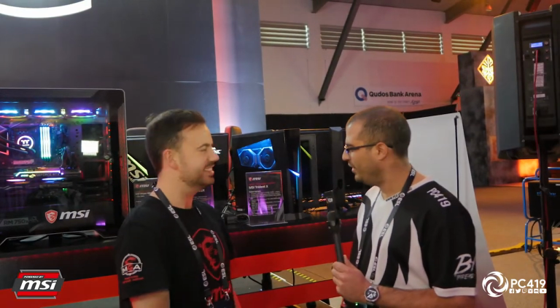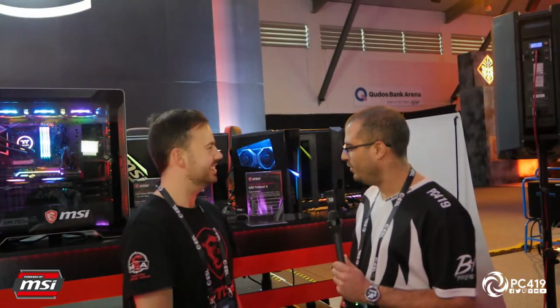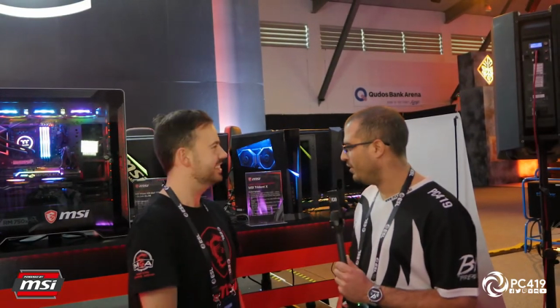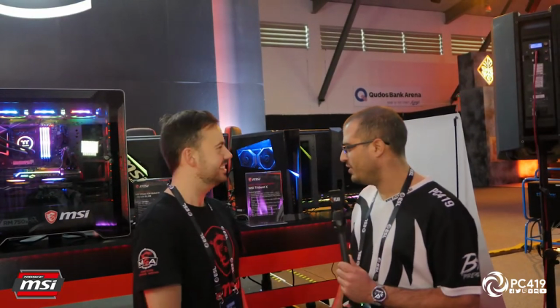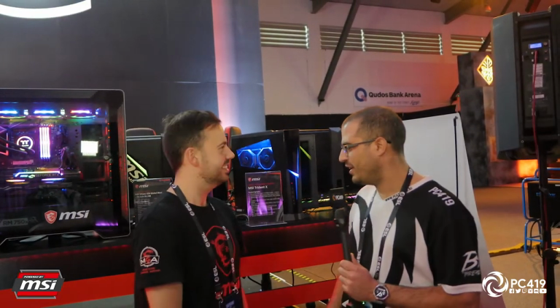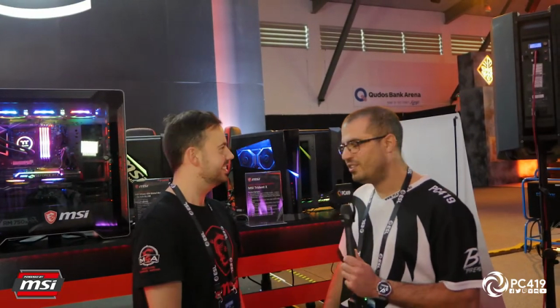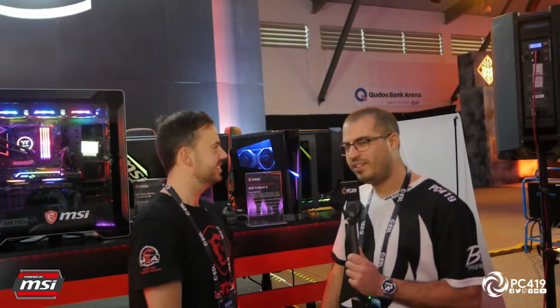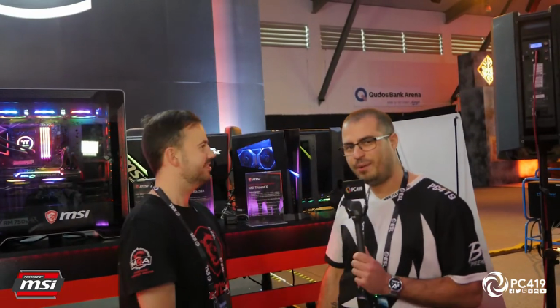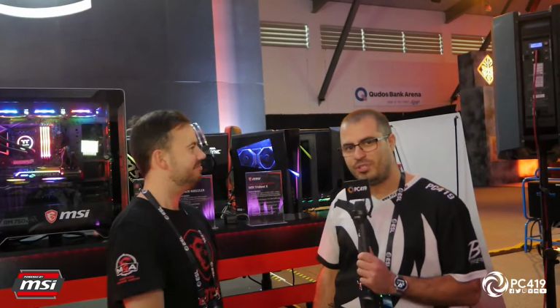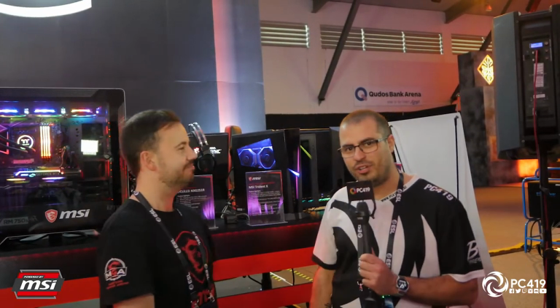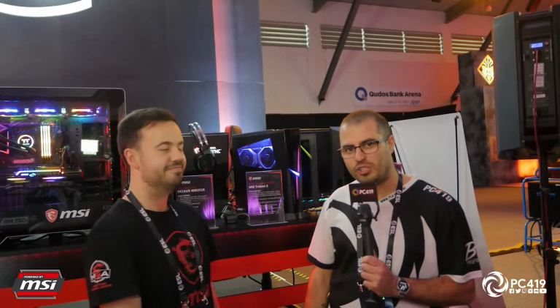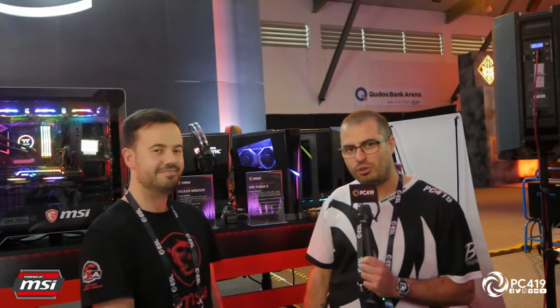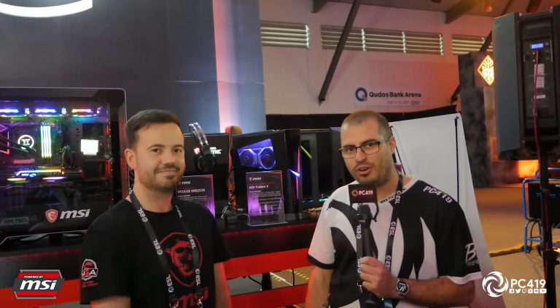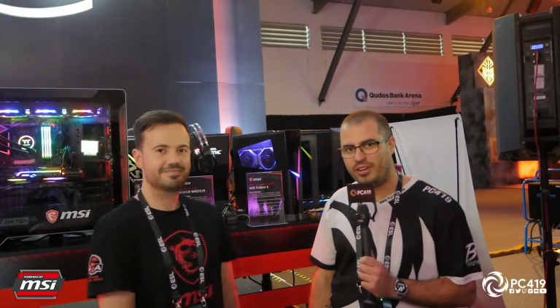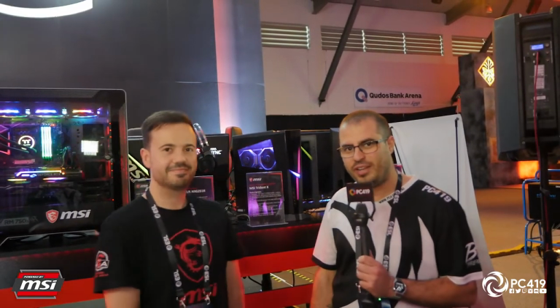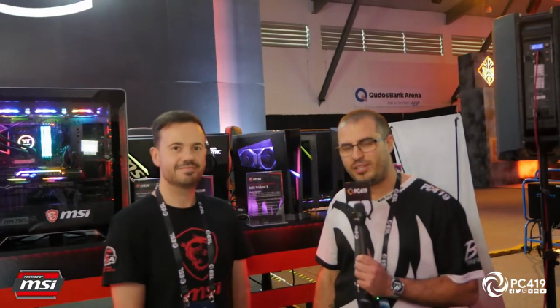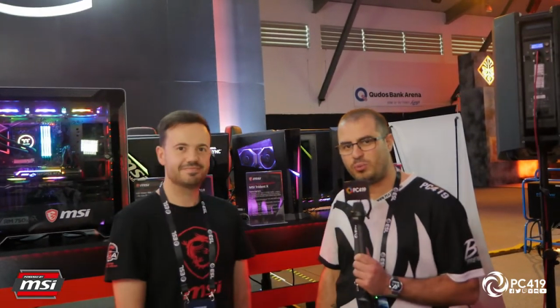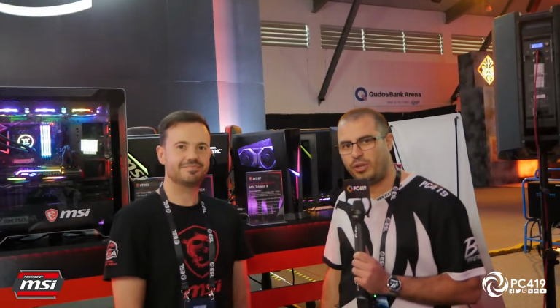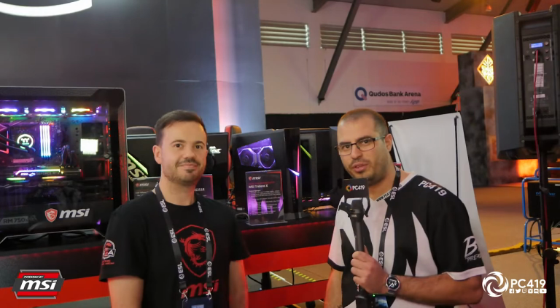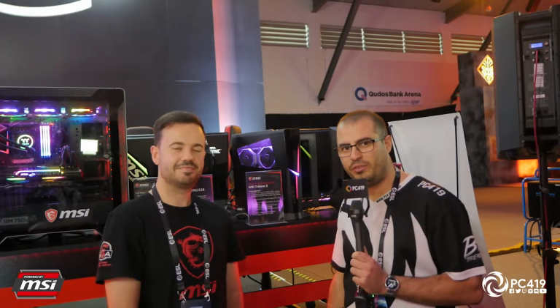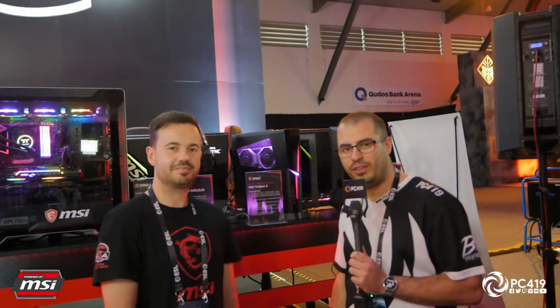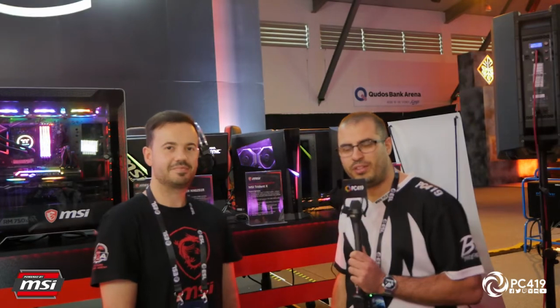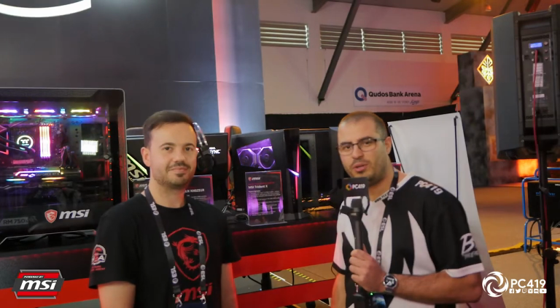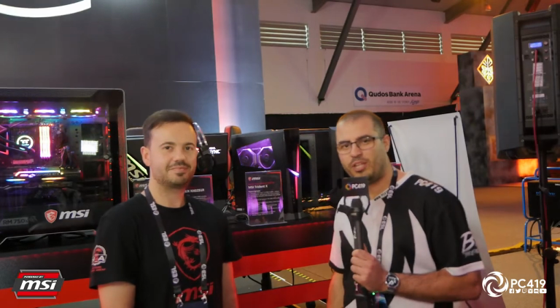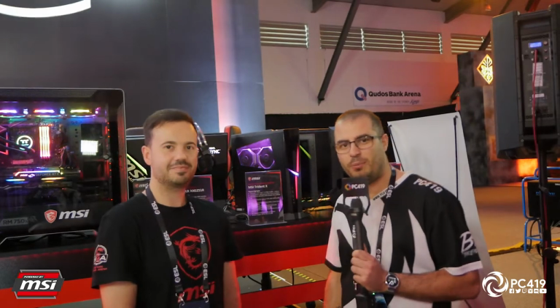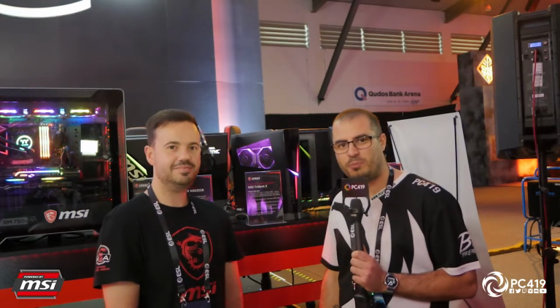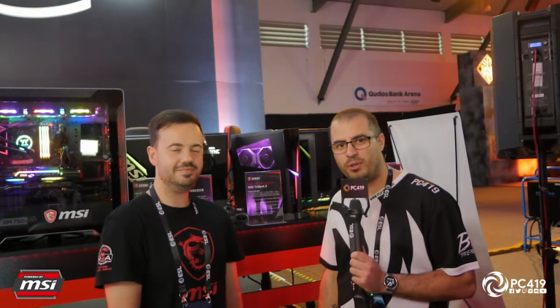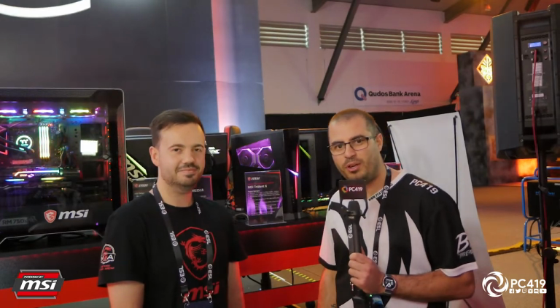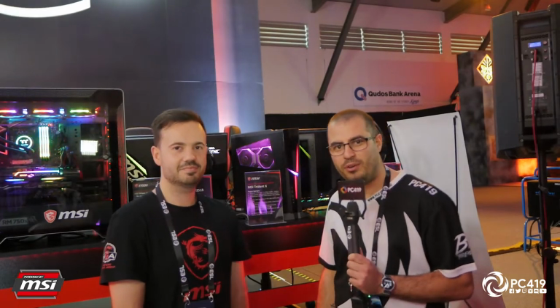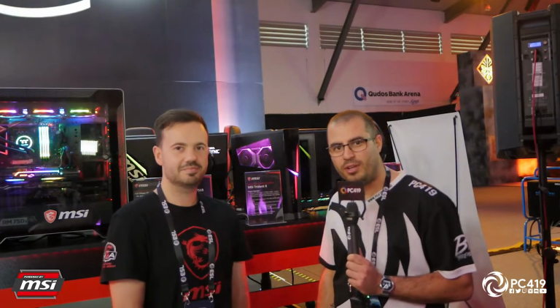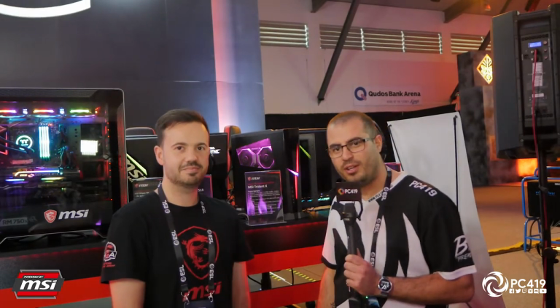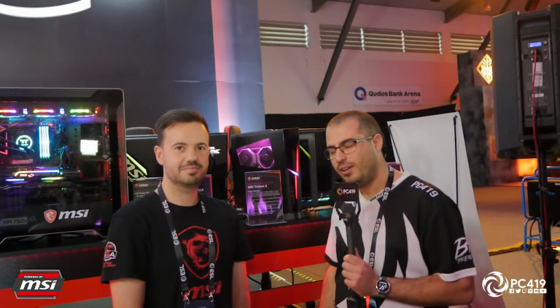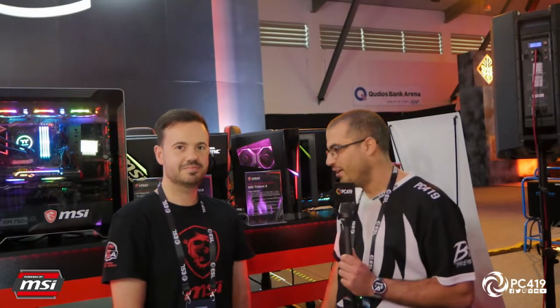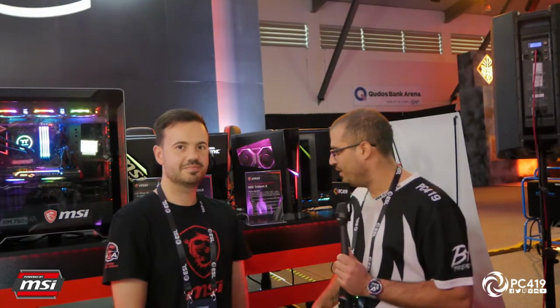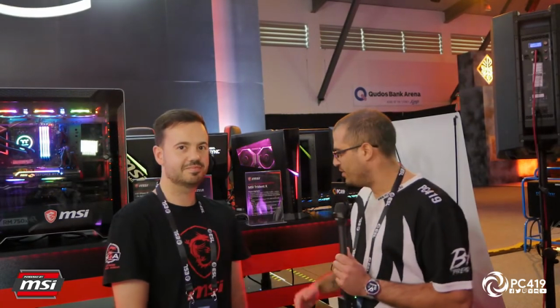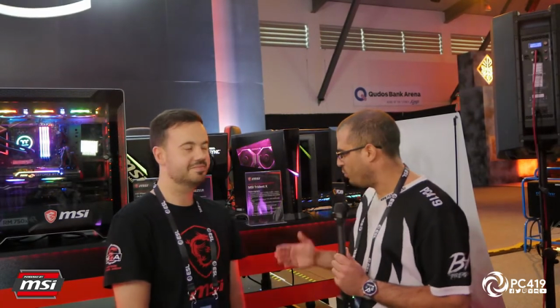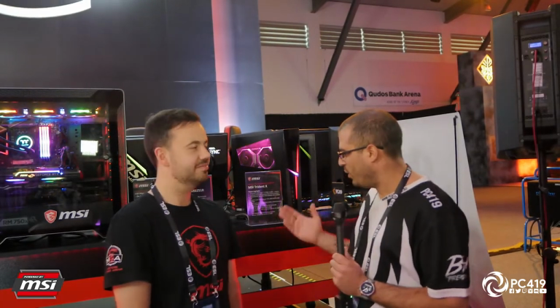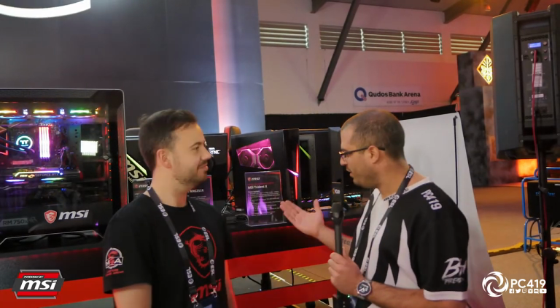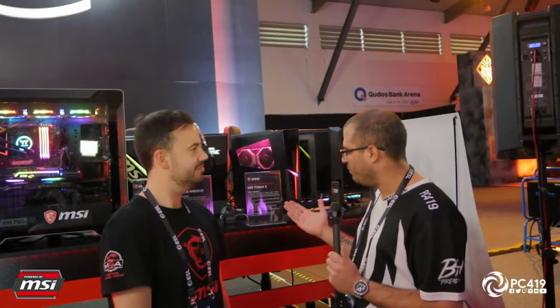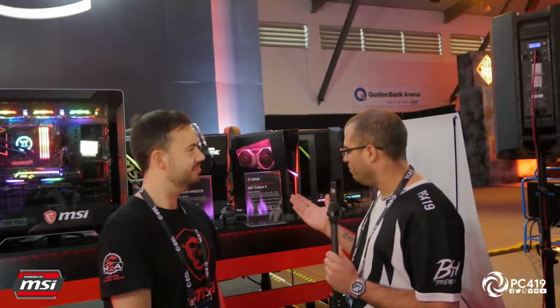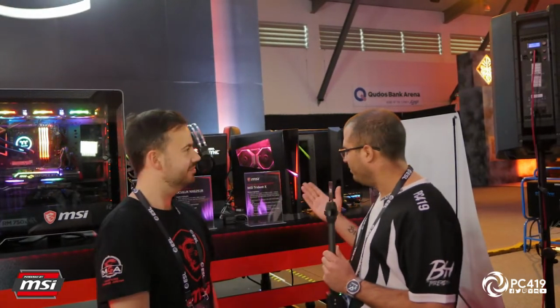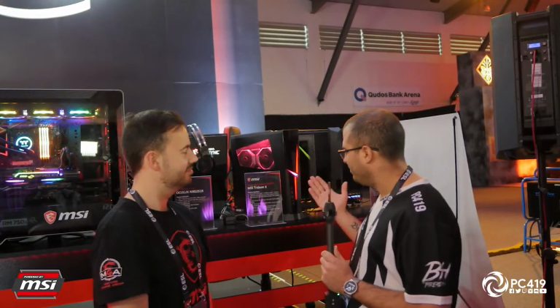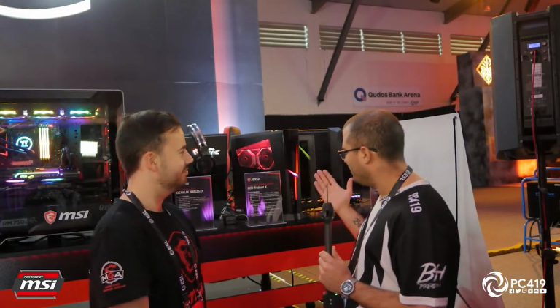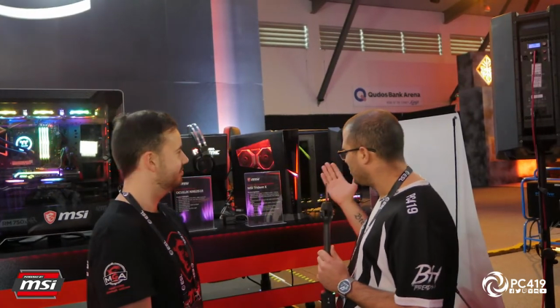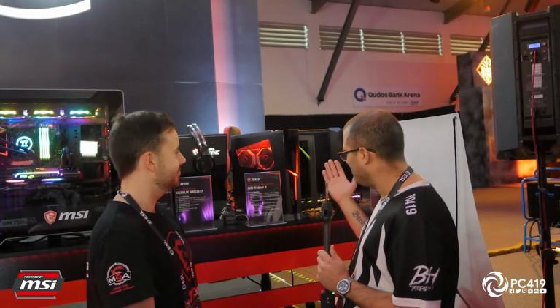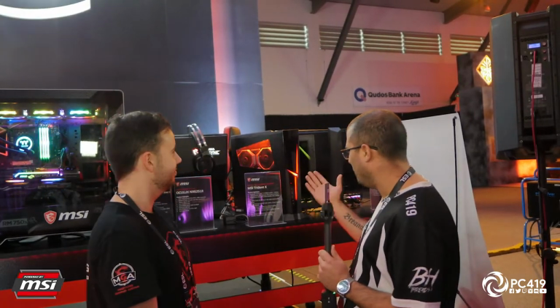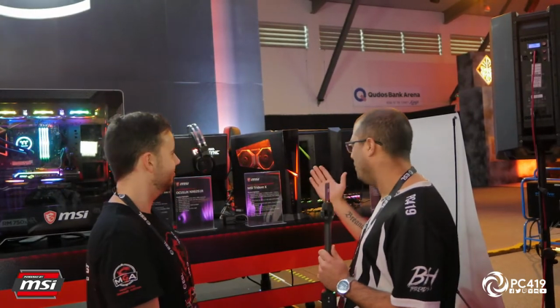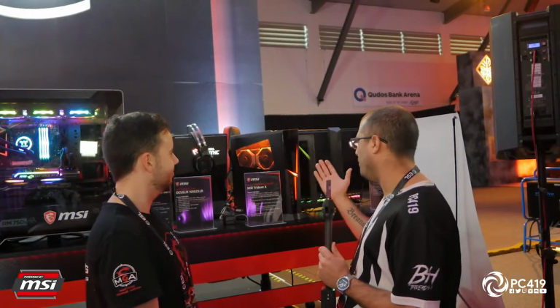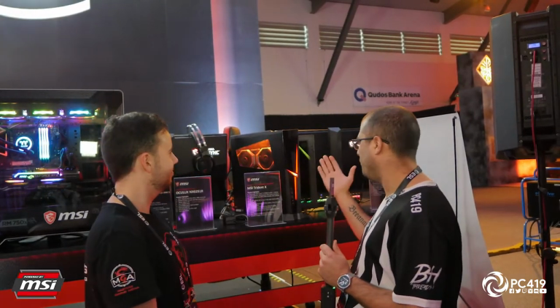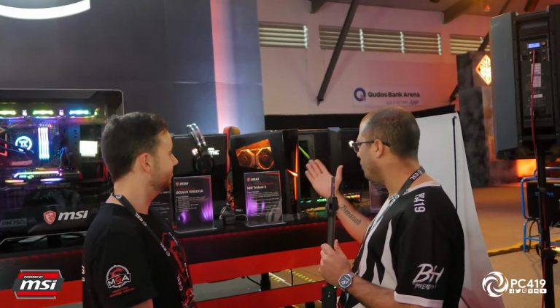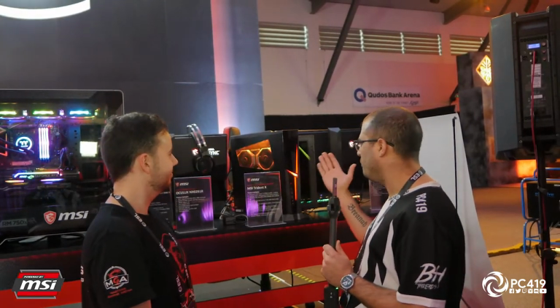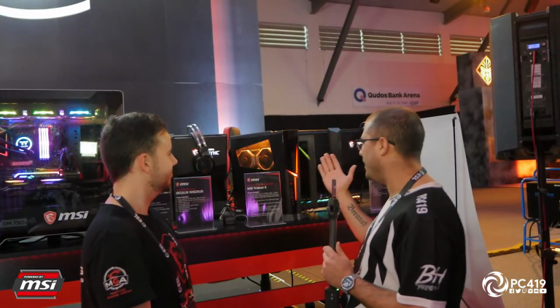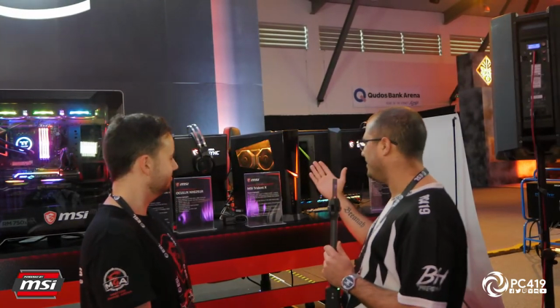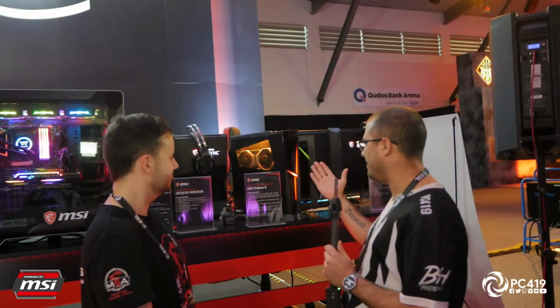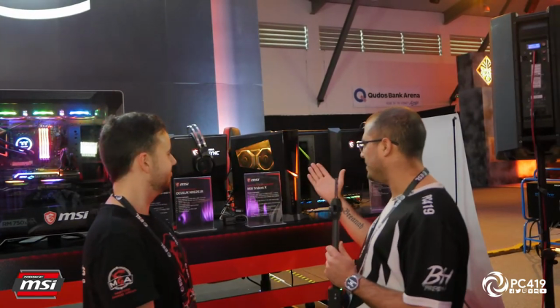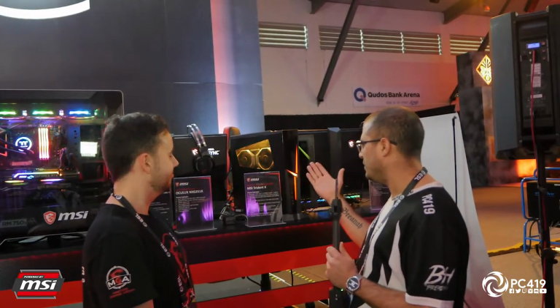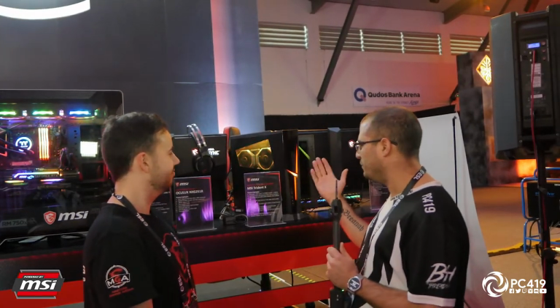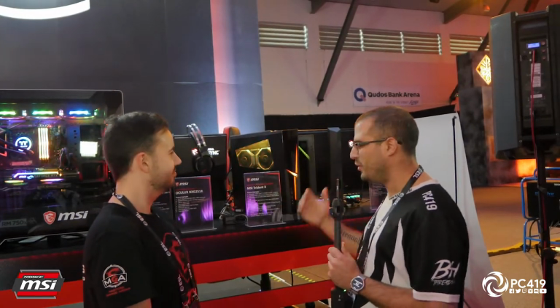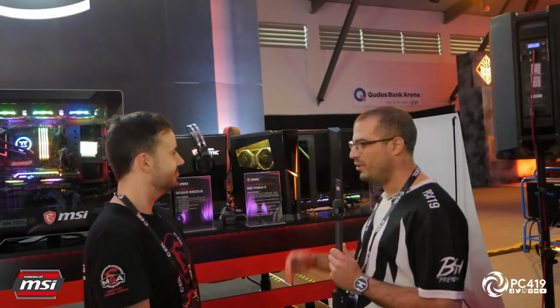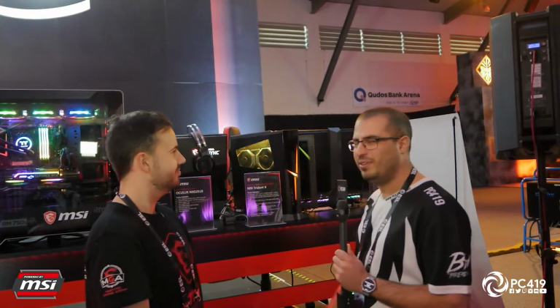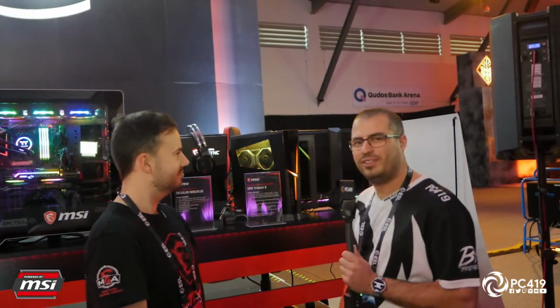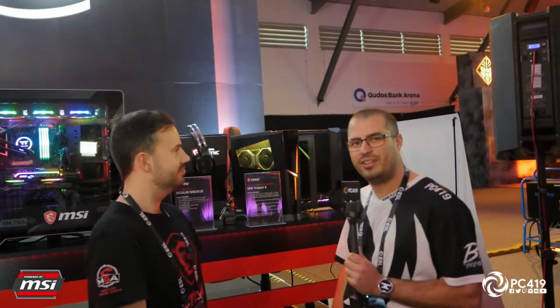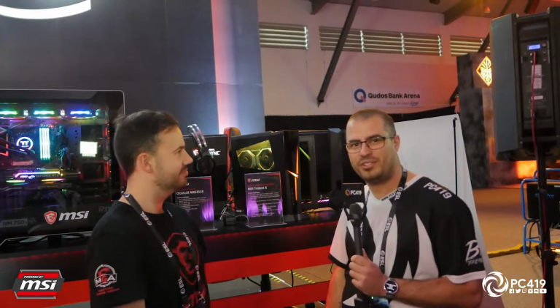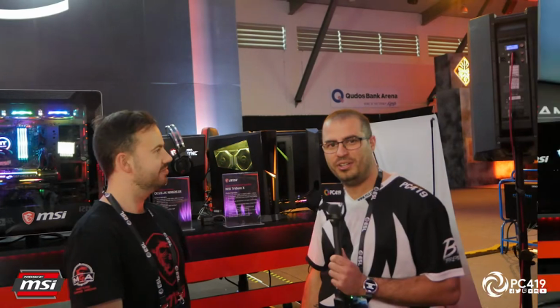That is the MSI Trident X. Let us know what you think in the comments below. Is this small form factor desktop for you?